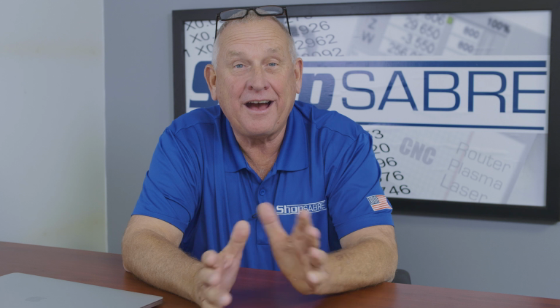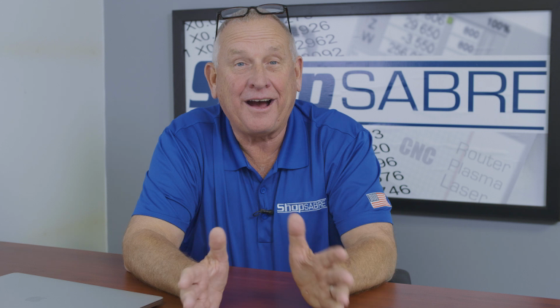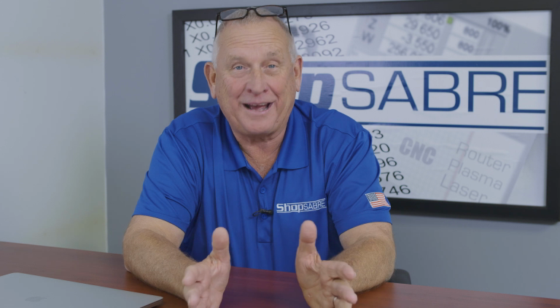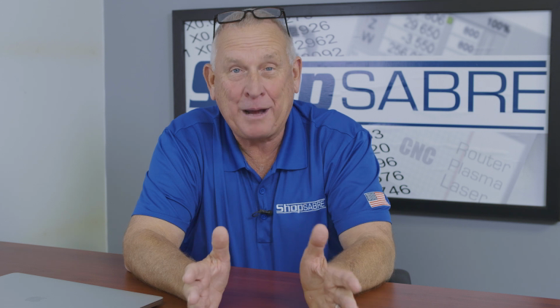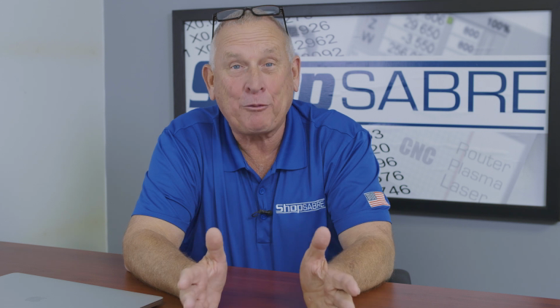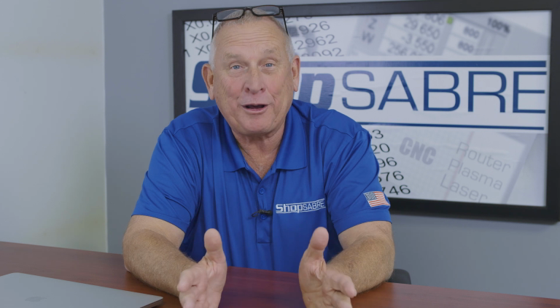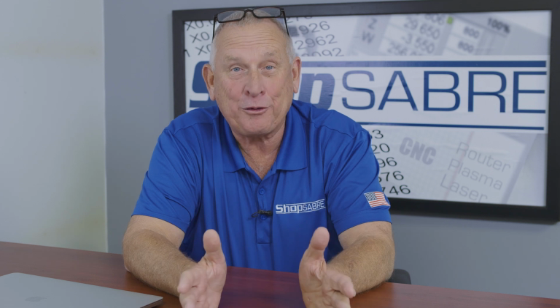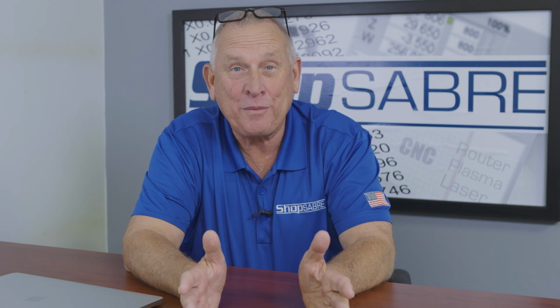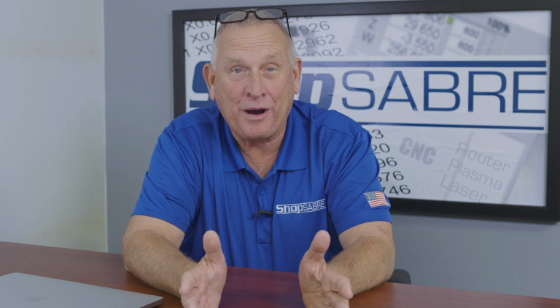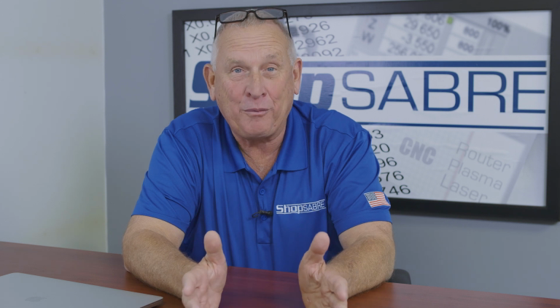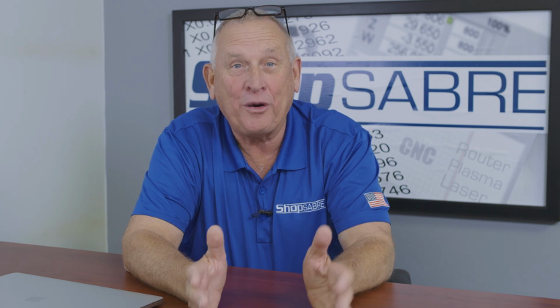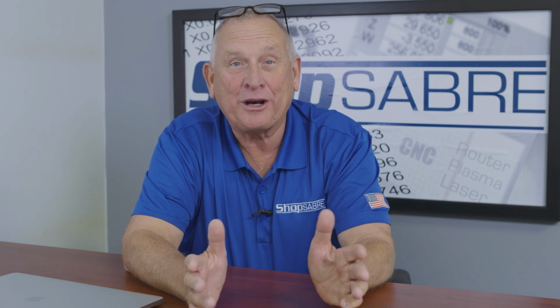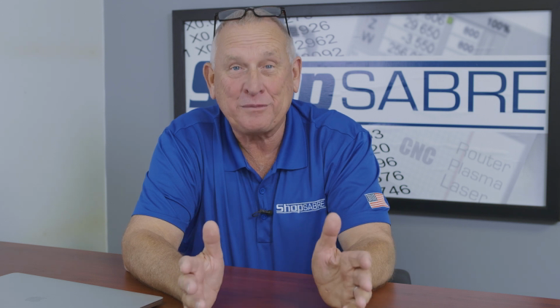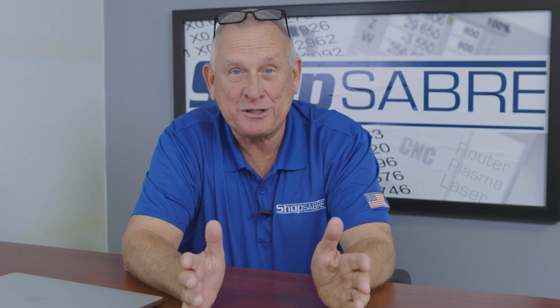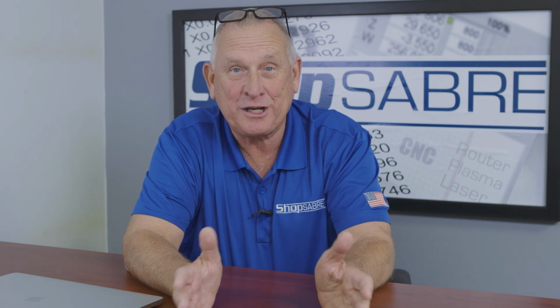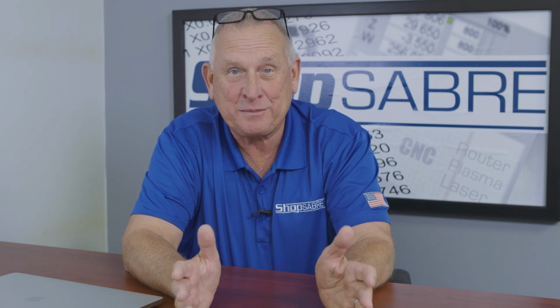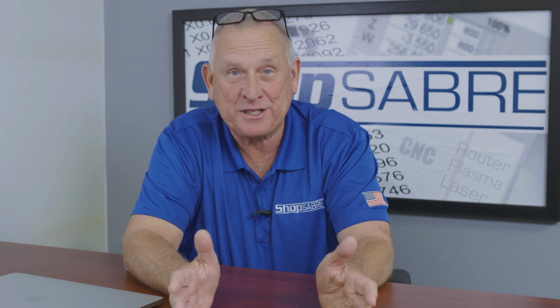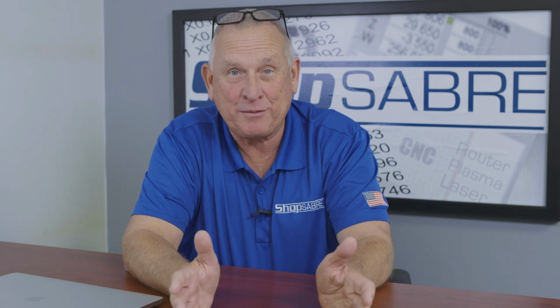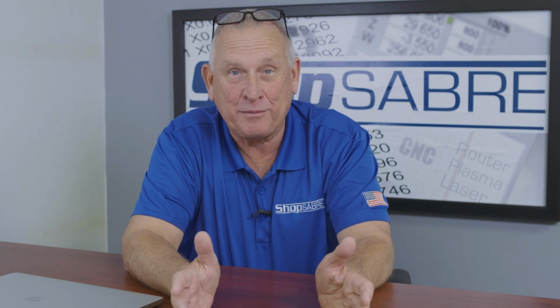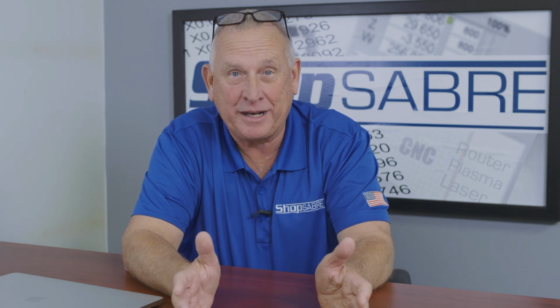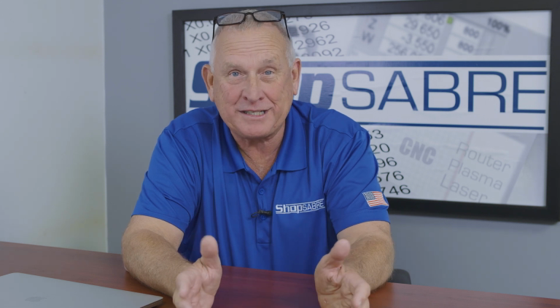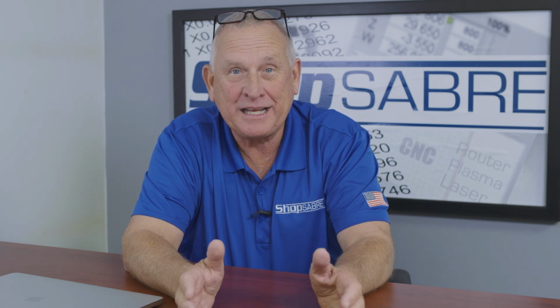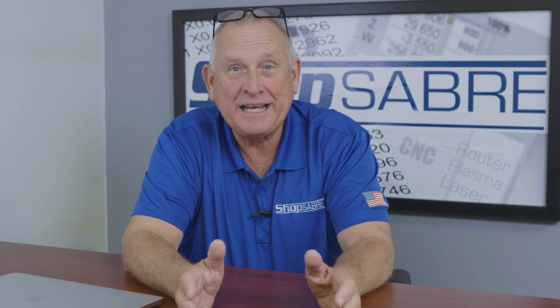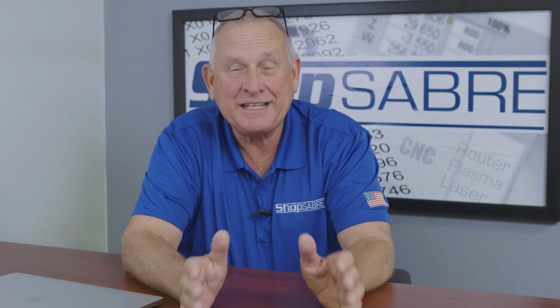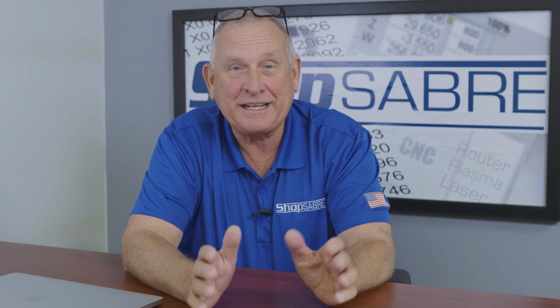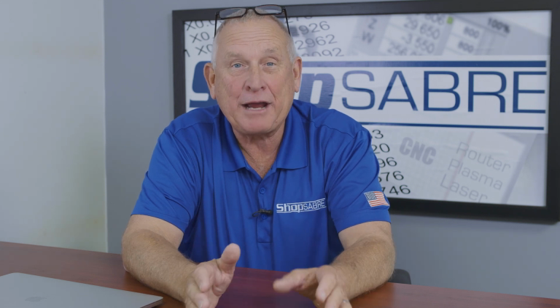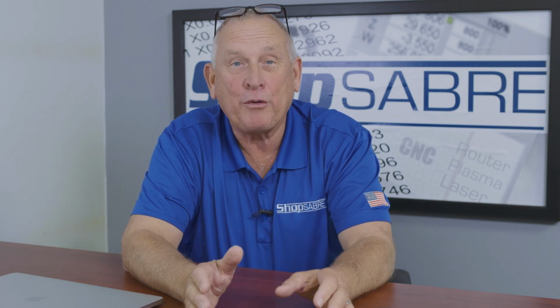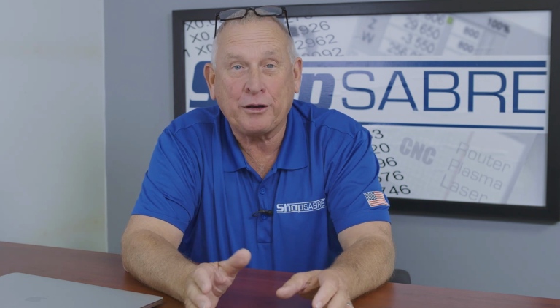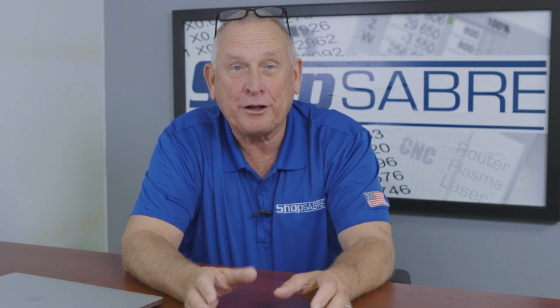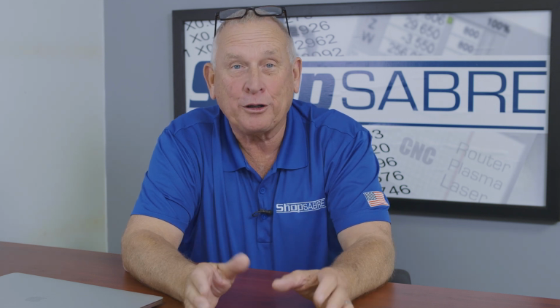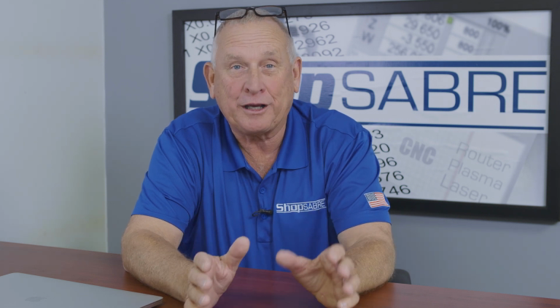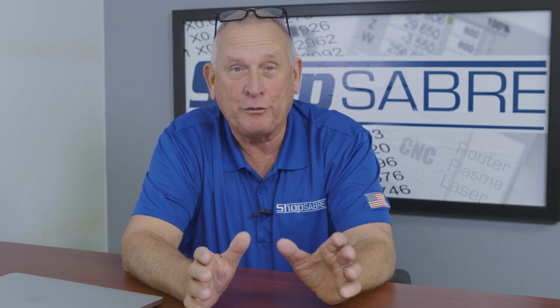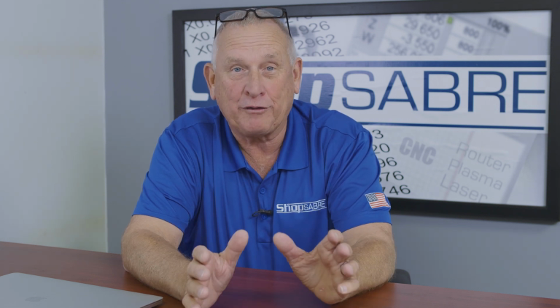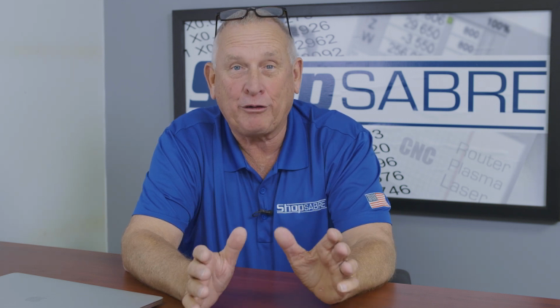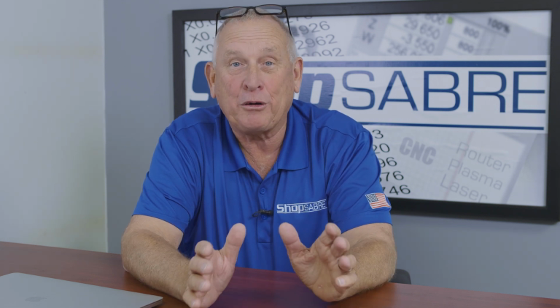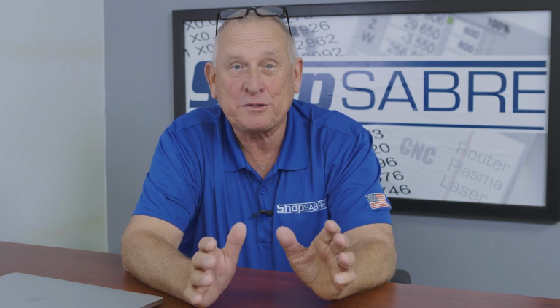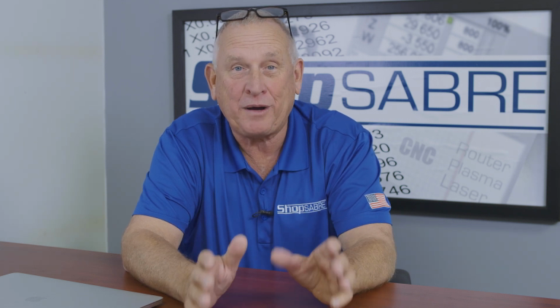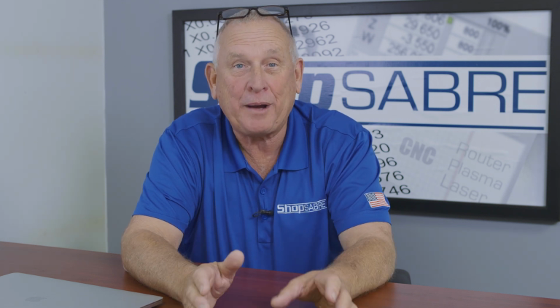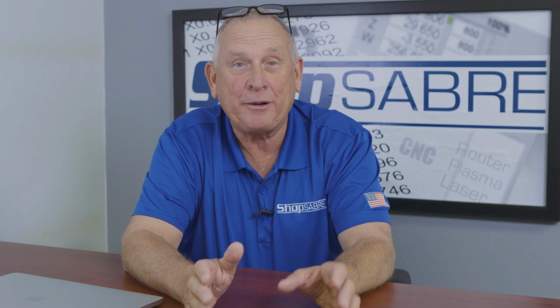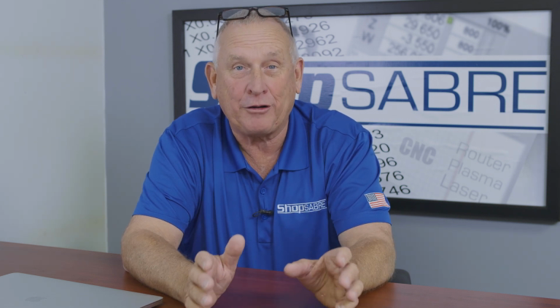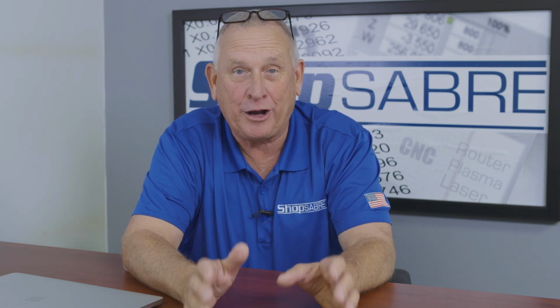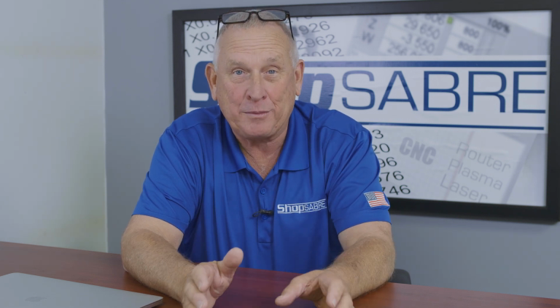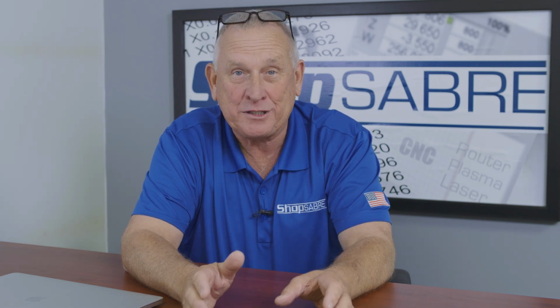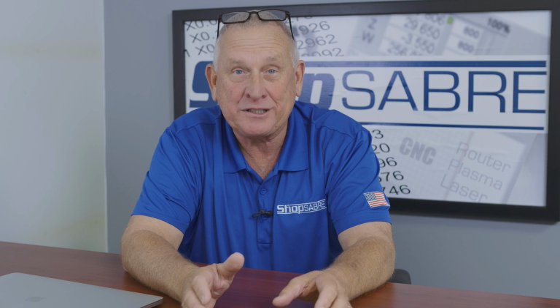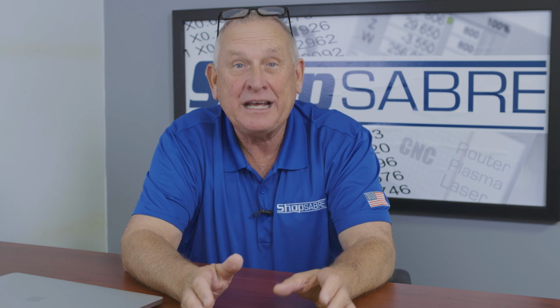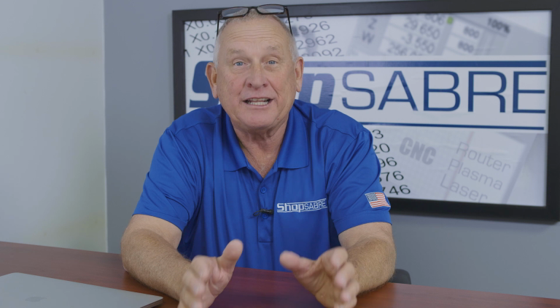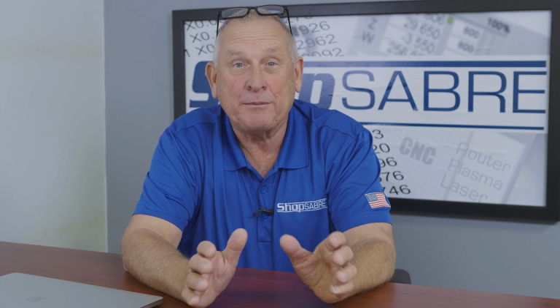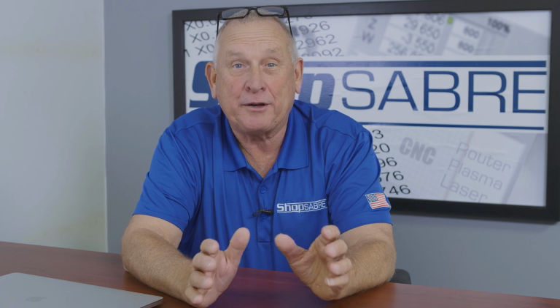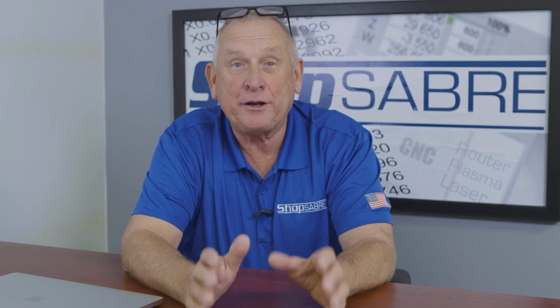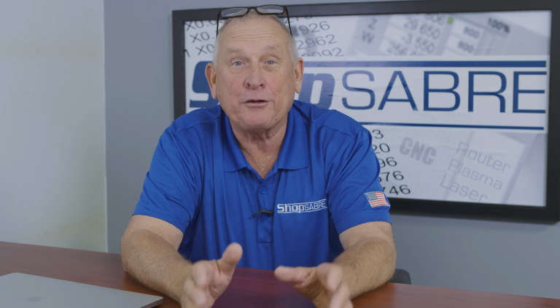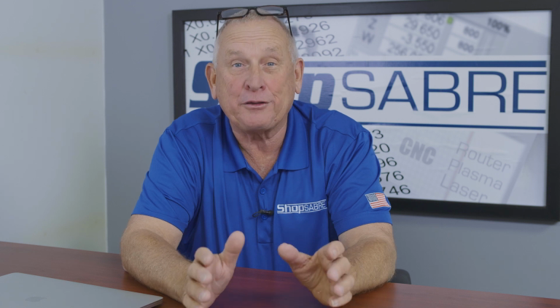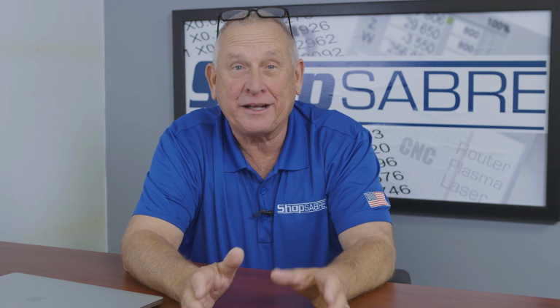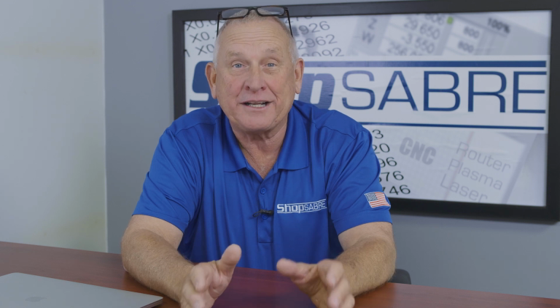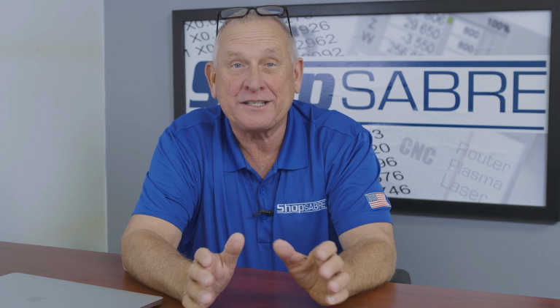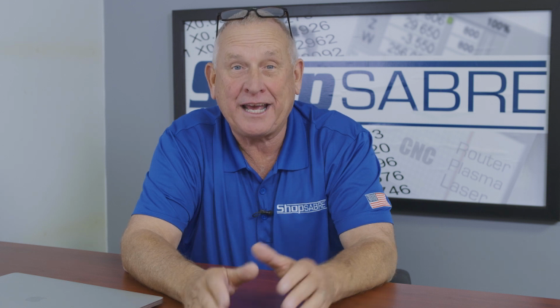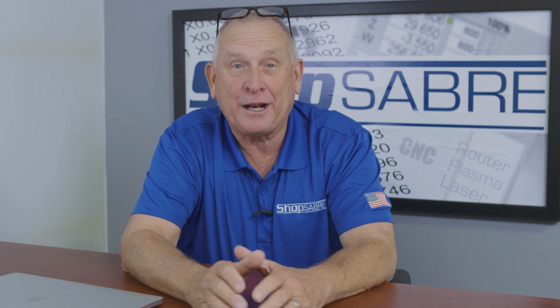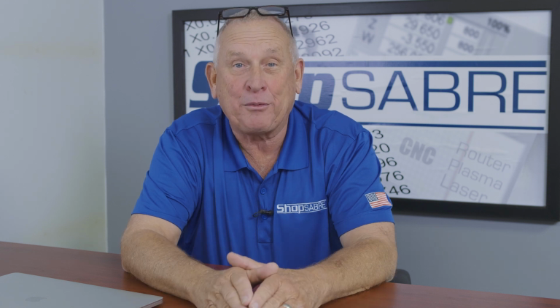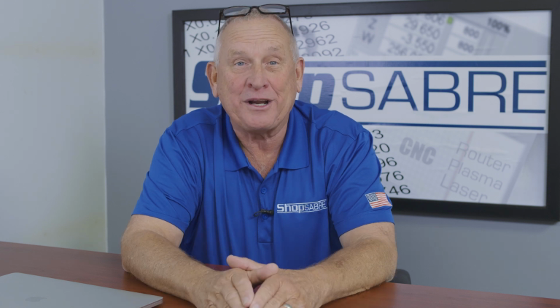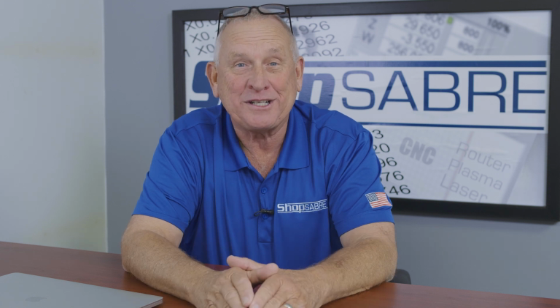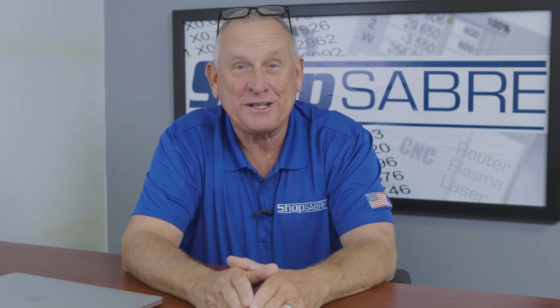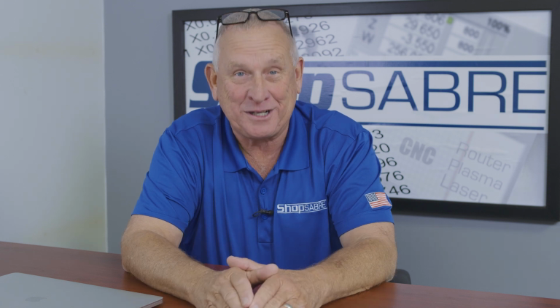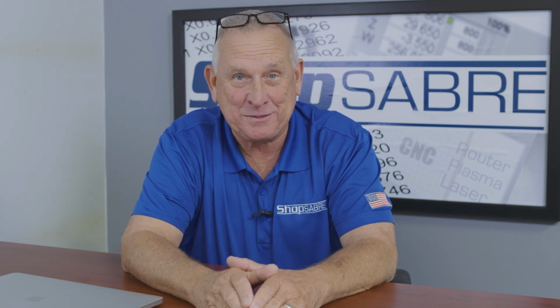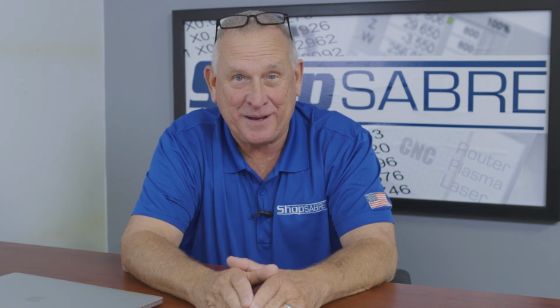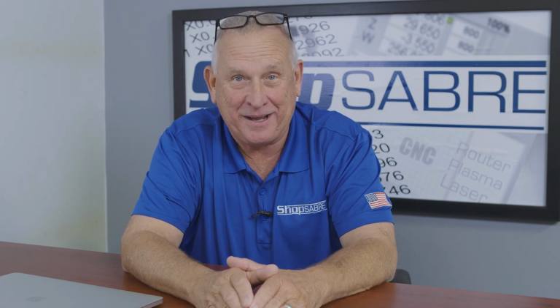Hi, I'm Router Bob. Welcome to ShopSaver Minutes. Today we're going to look at one of our most popular options, the material thickness calibration touchpad.